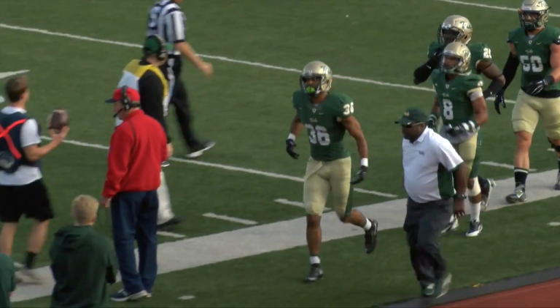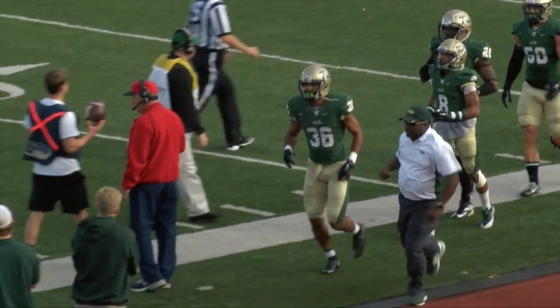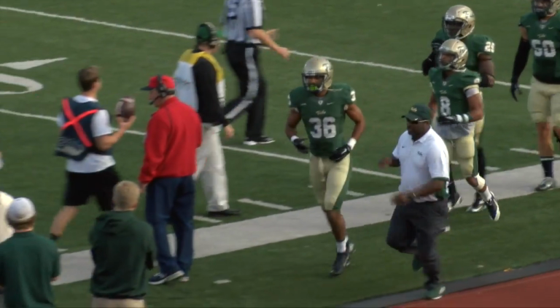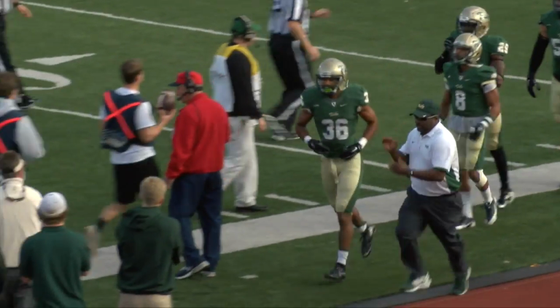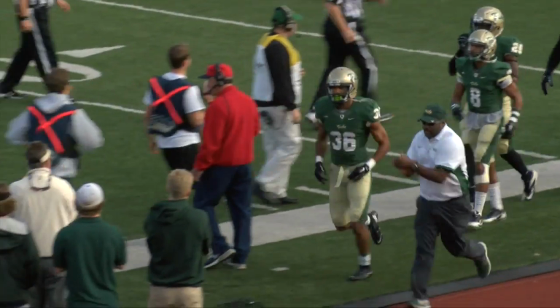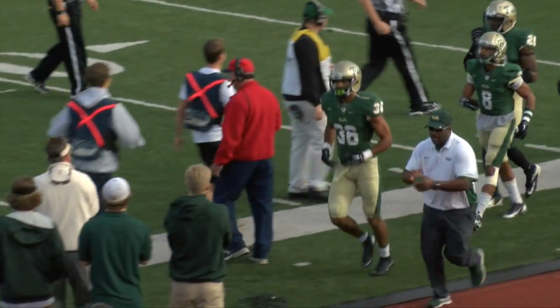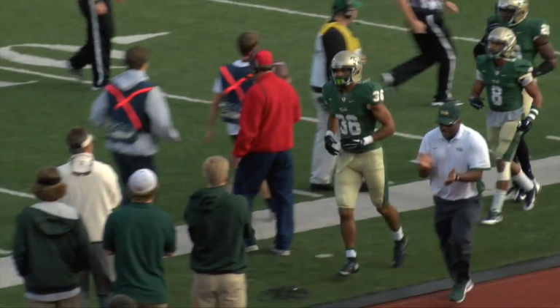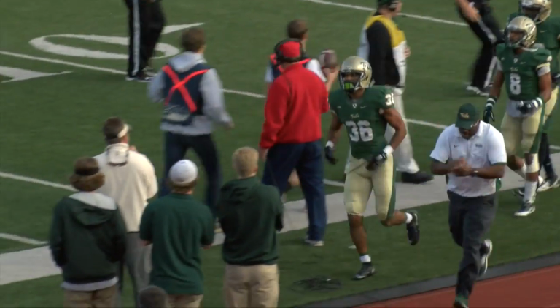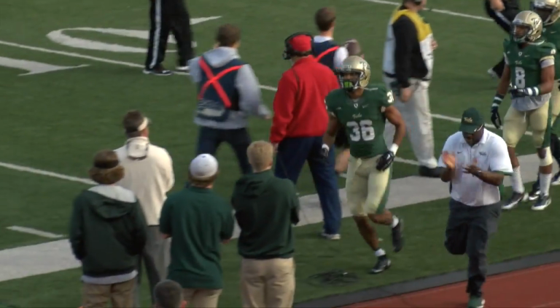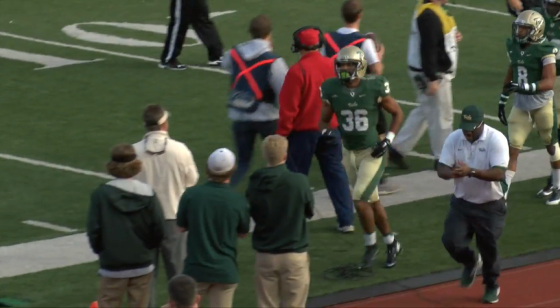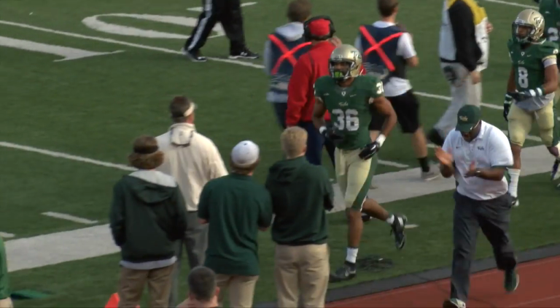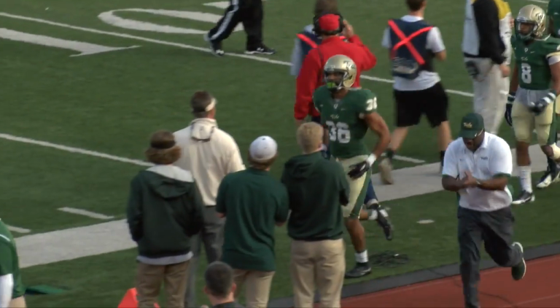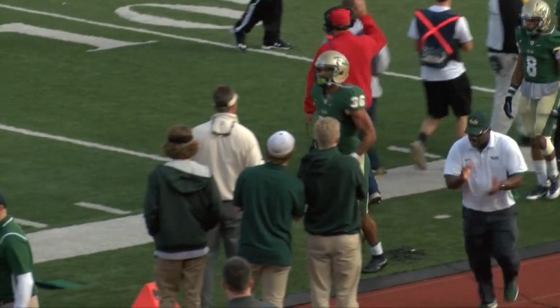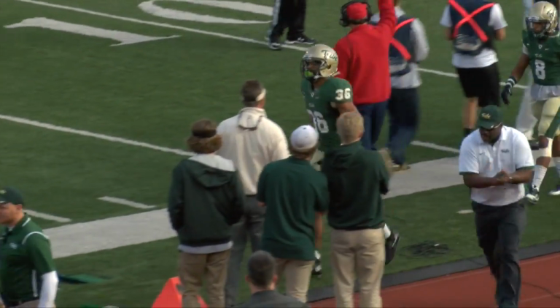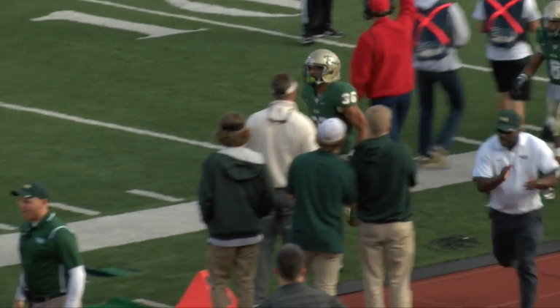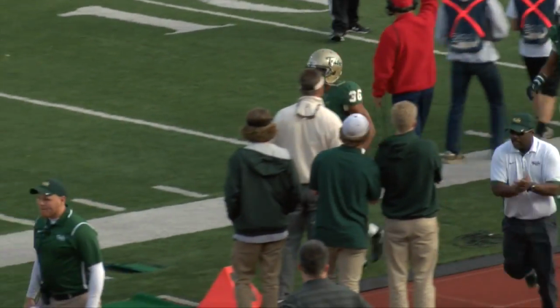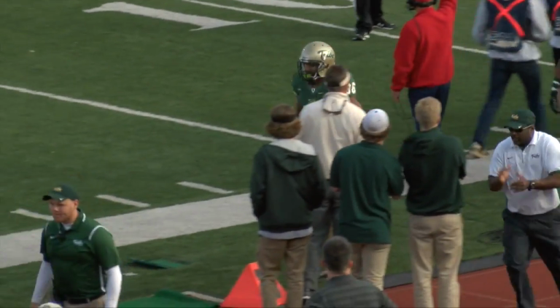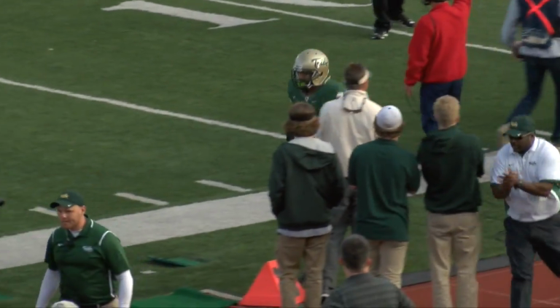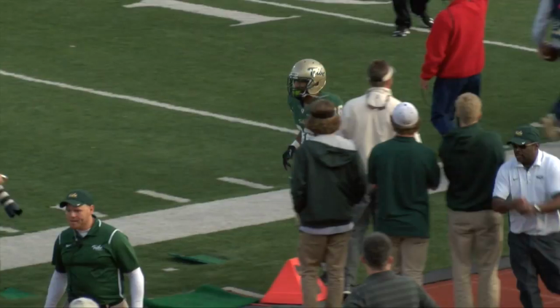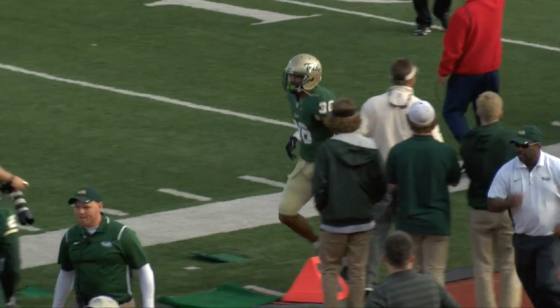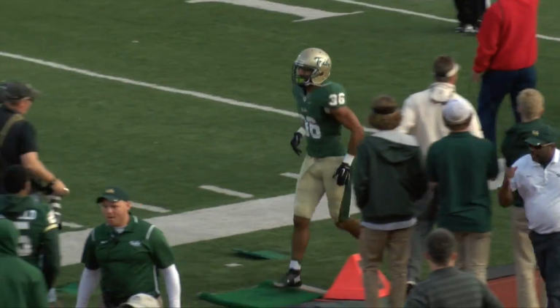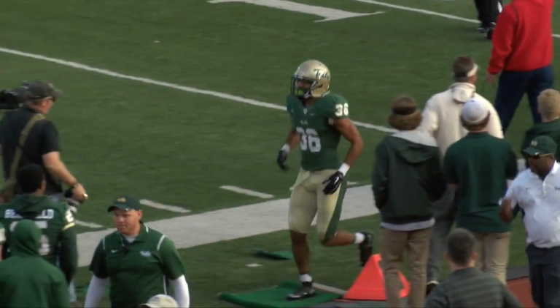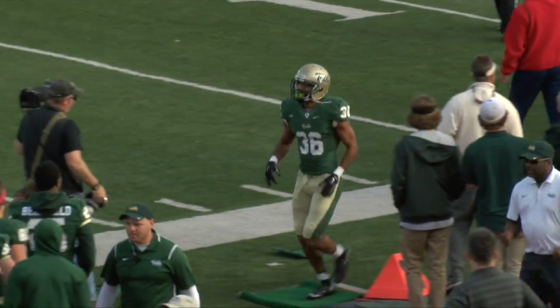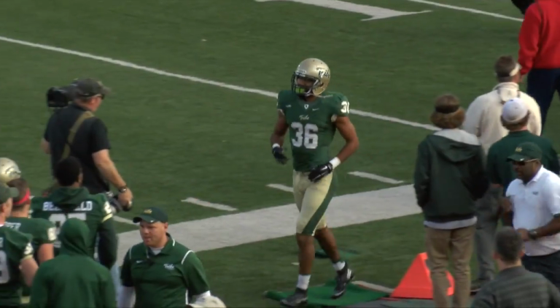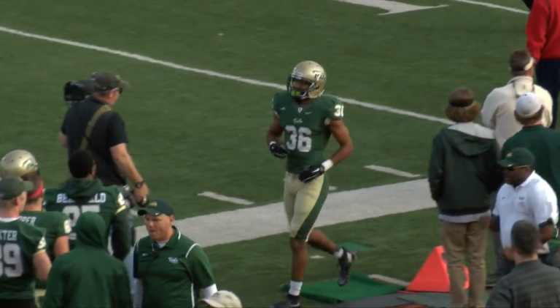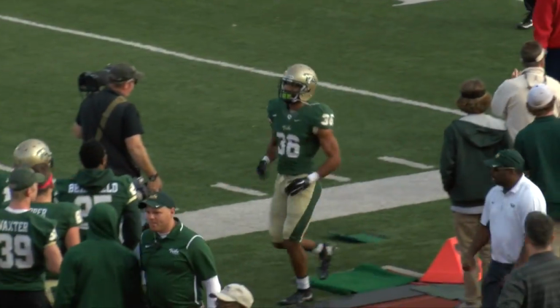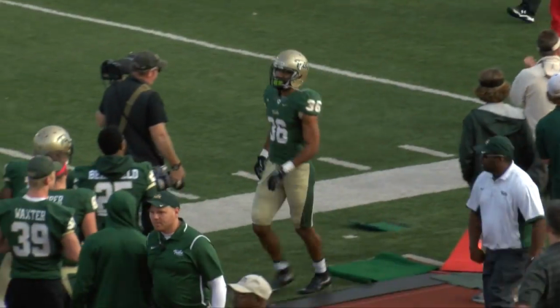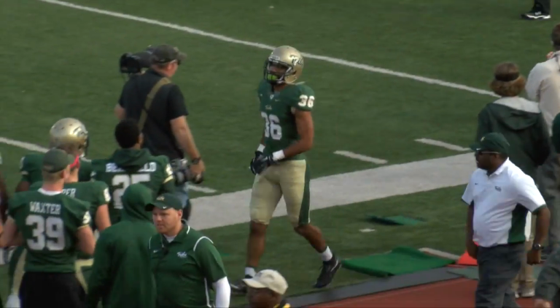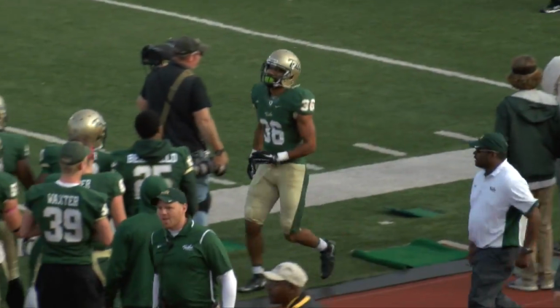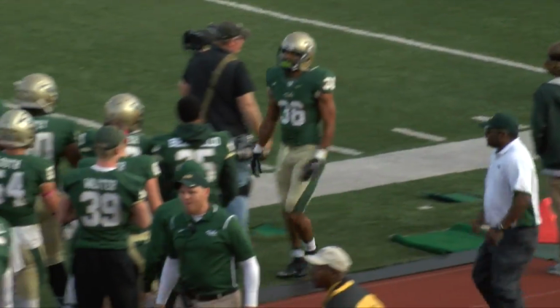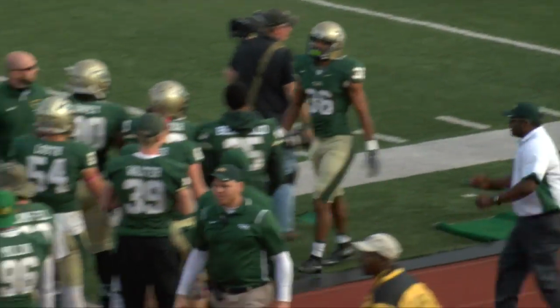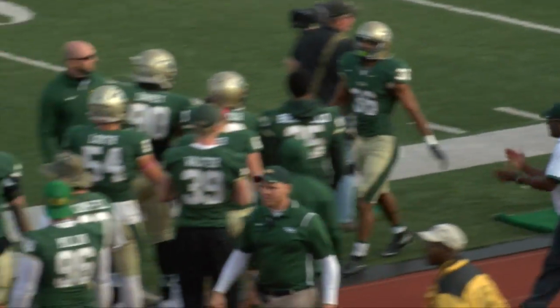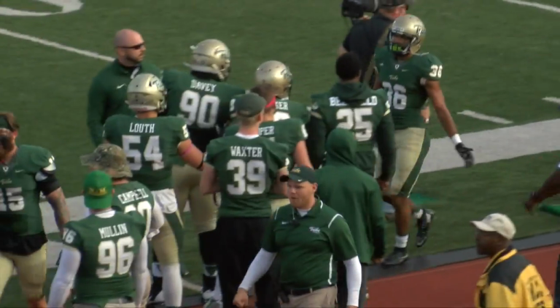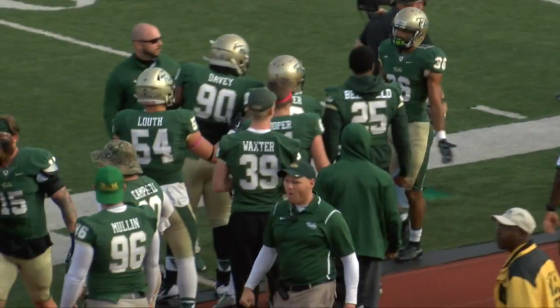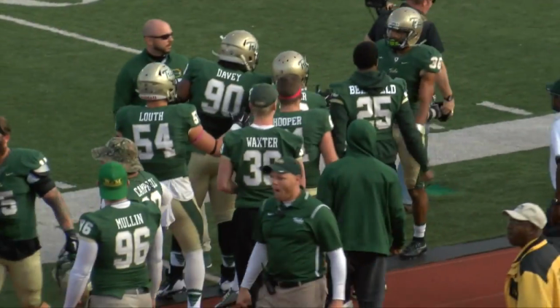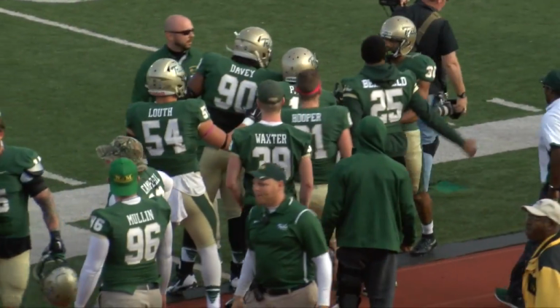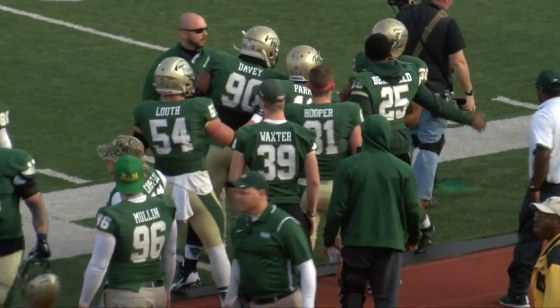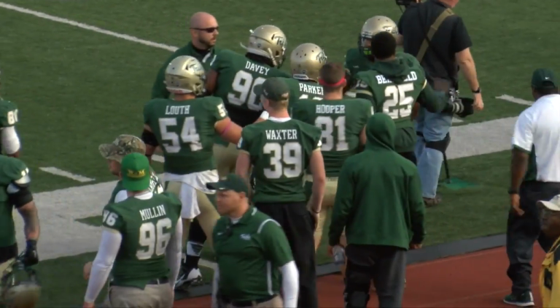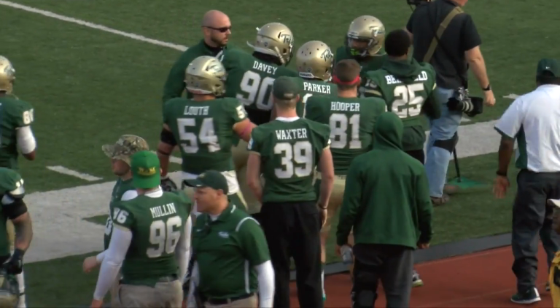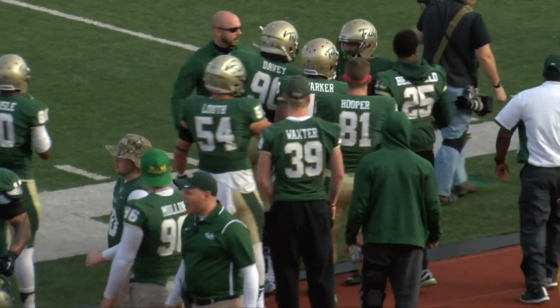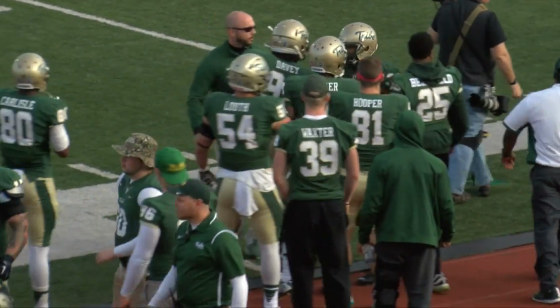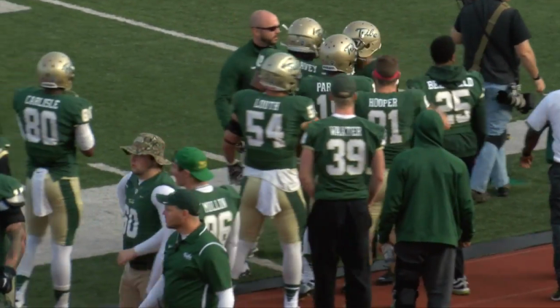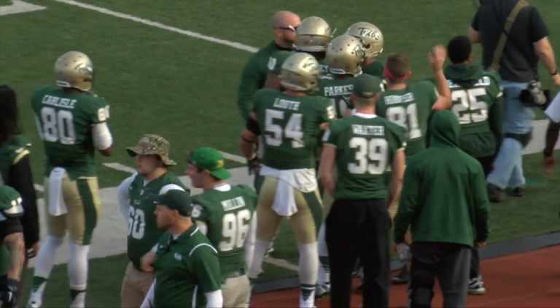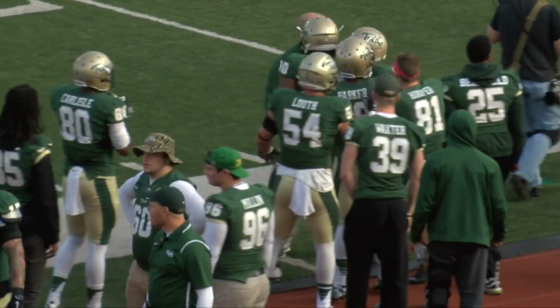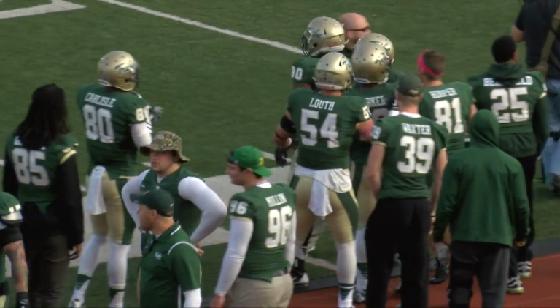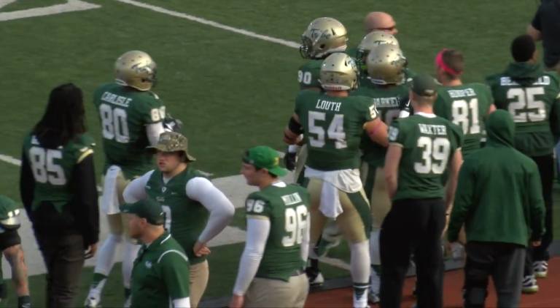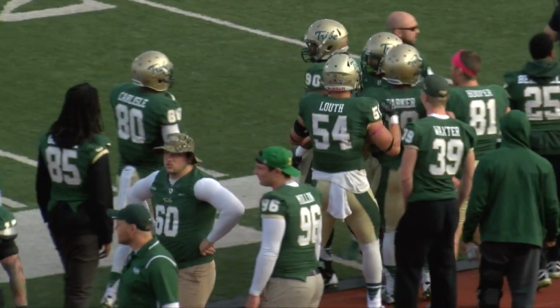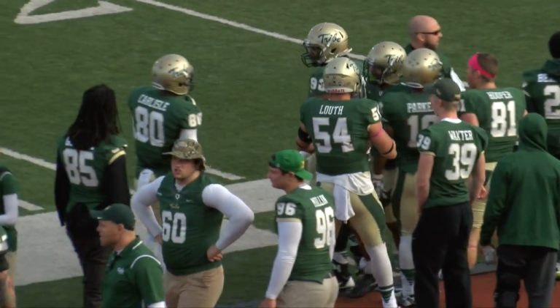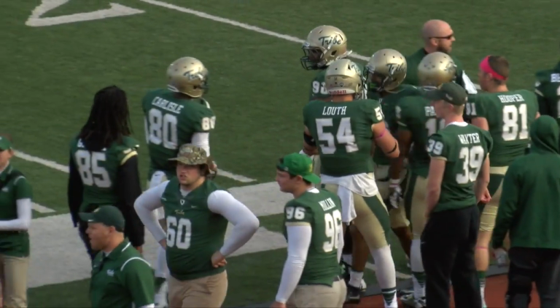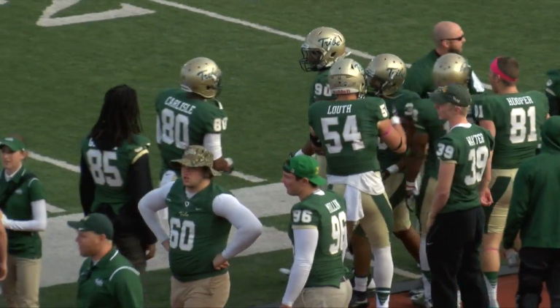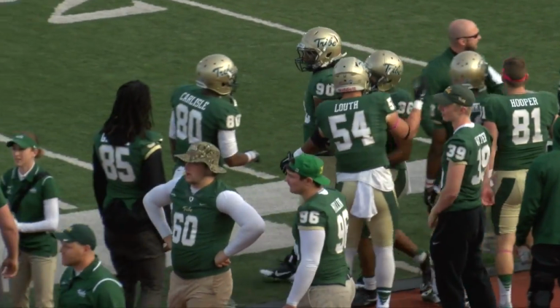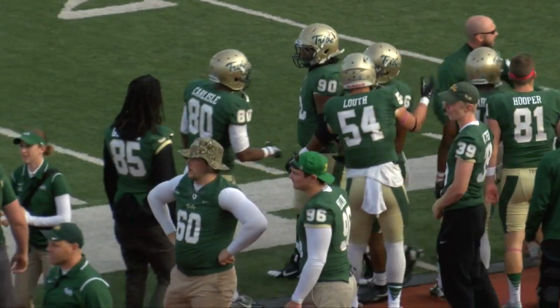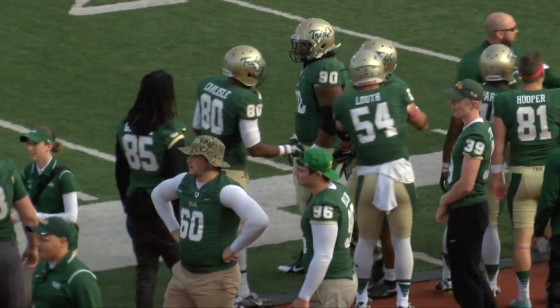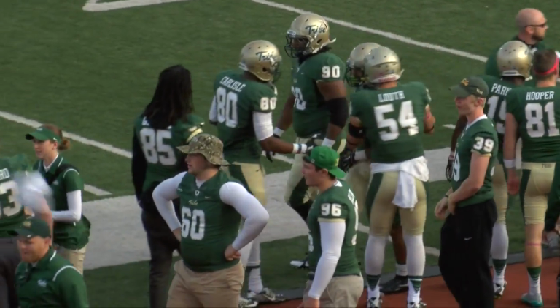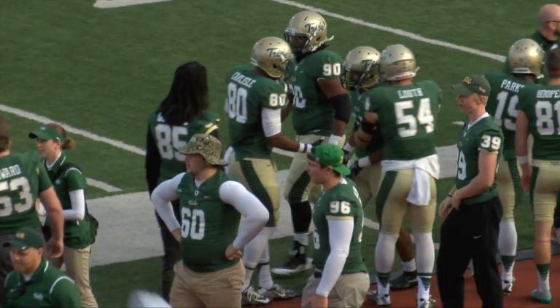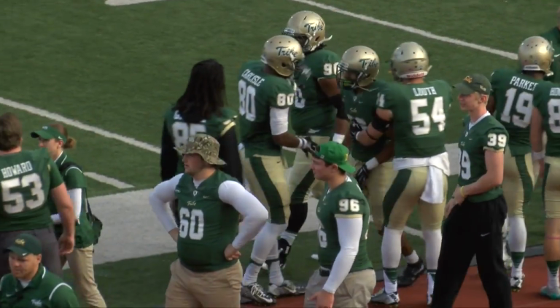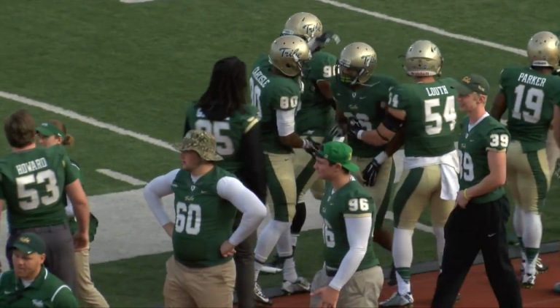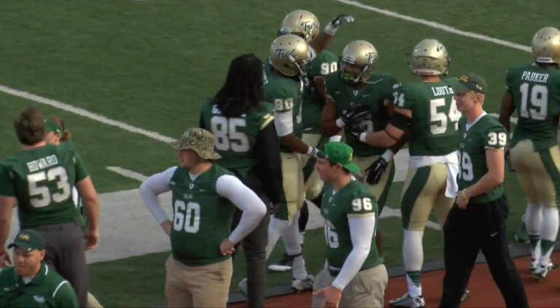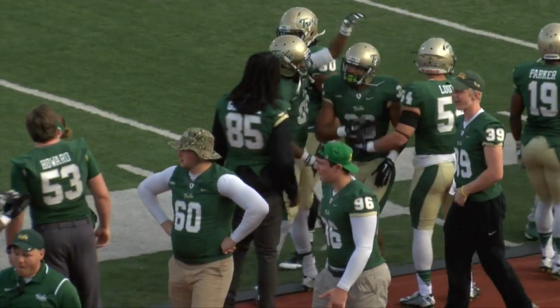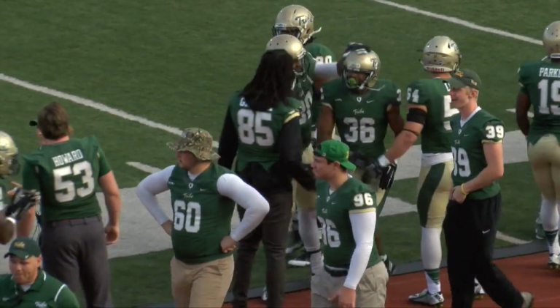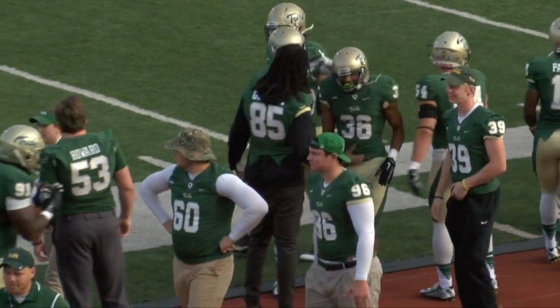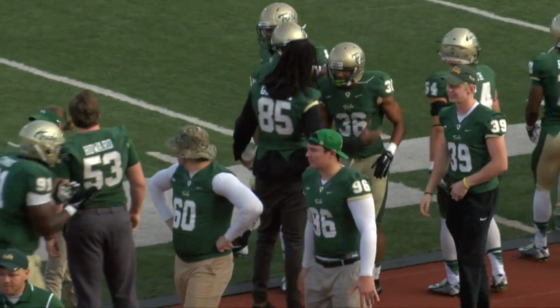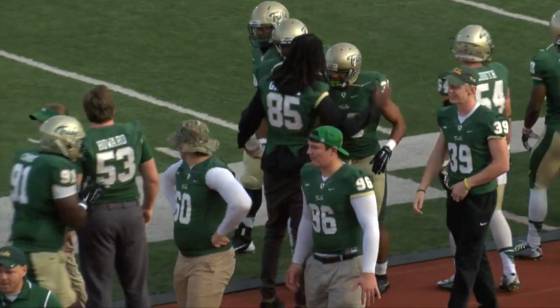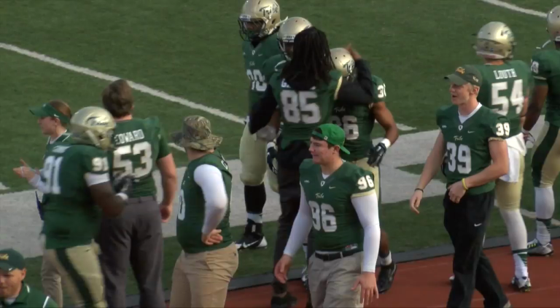Big time play by guess who? DeAndre Houston Carson, who seems to be always around the ball.